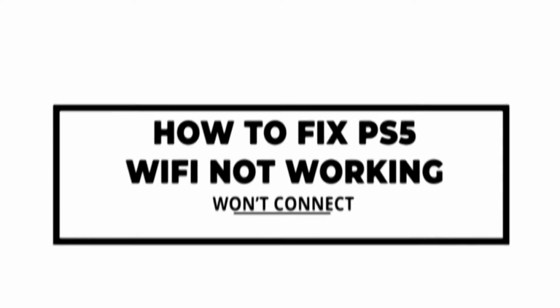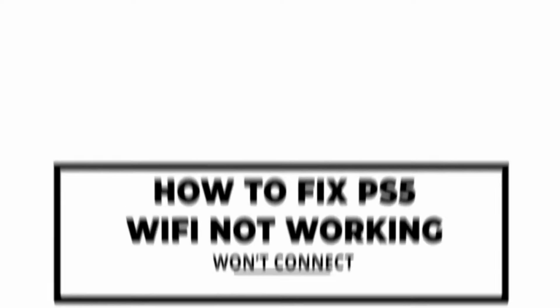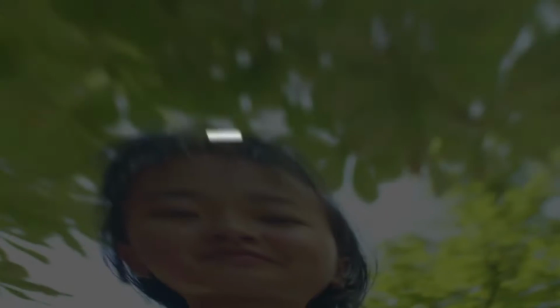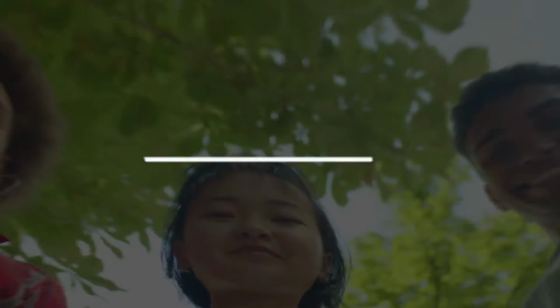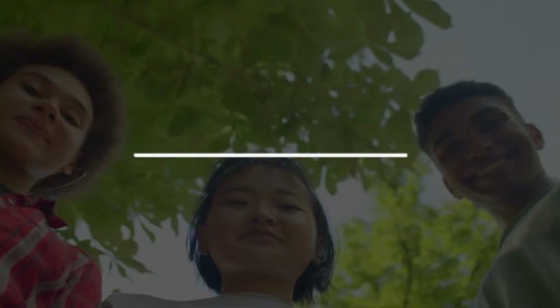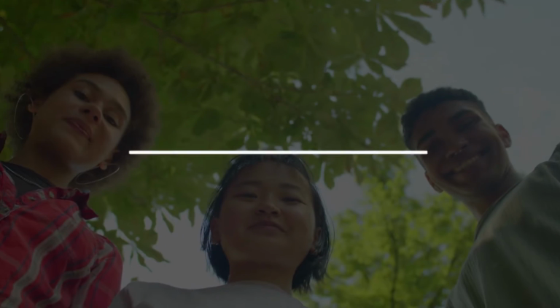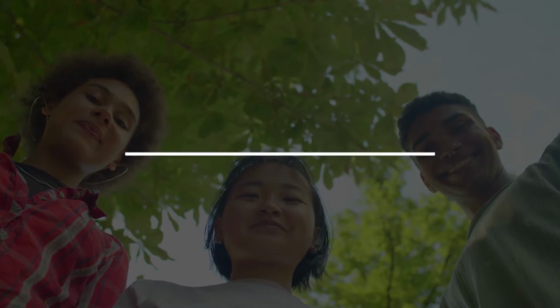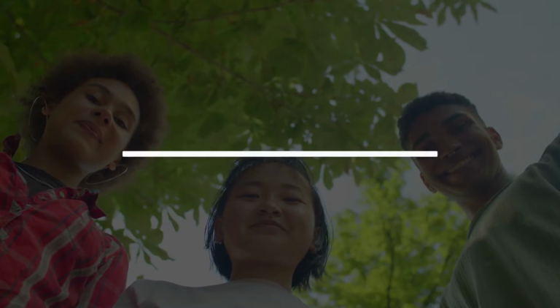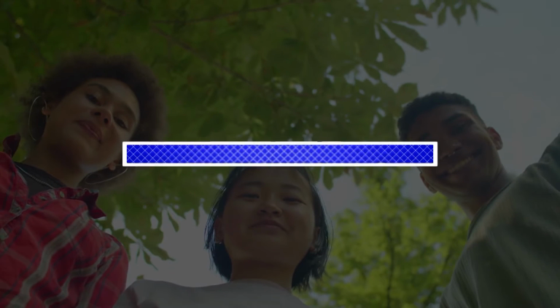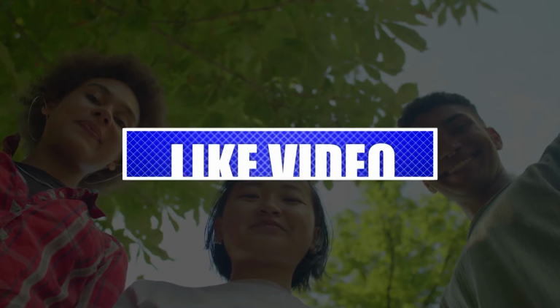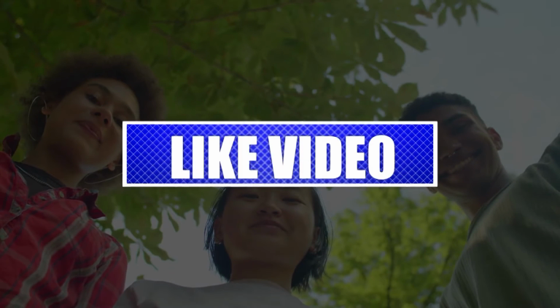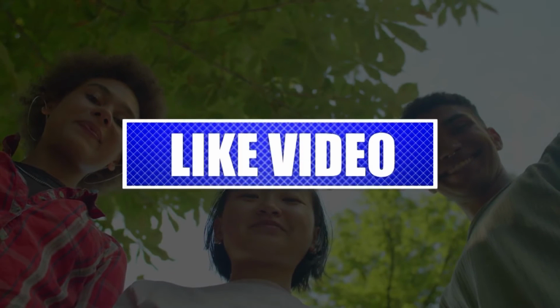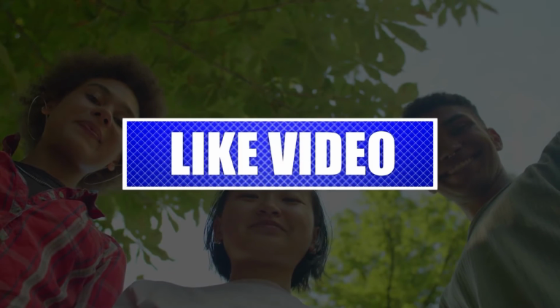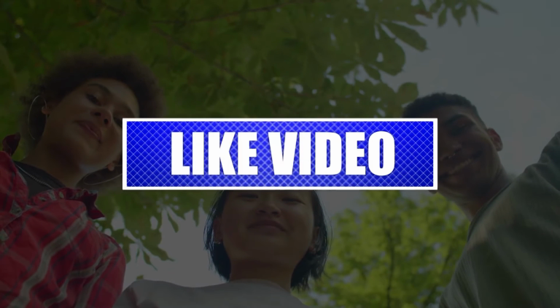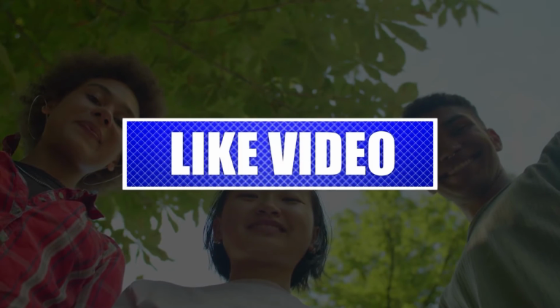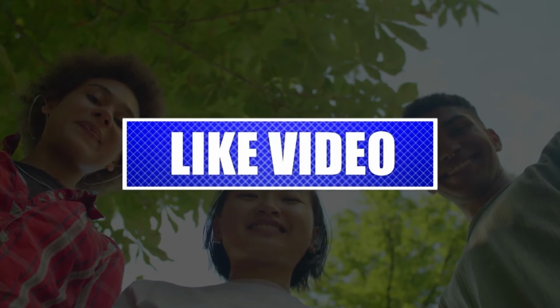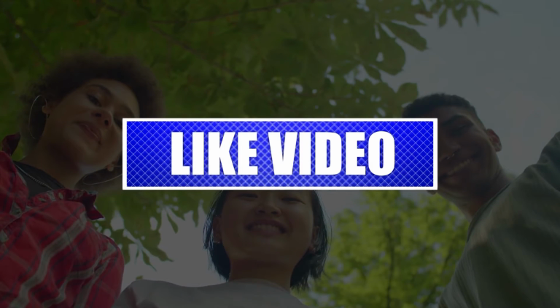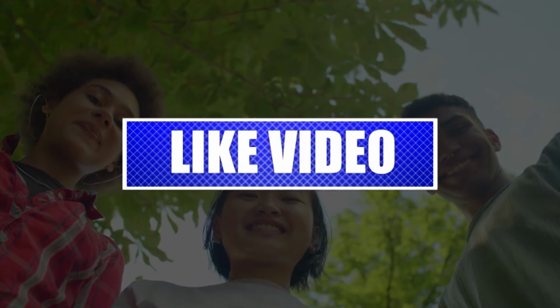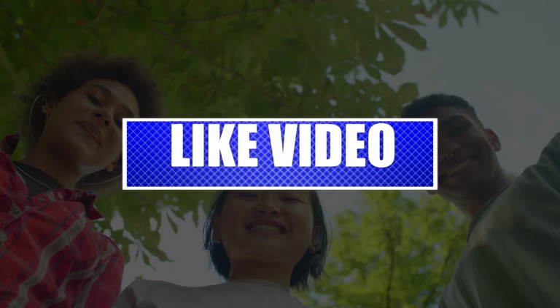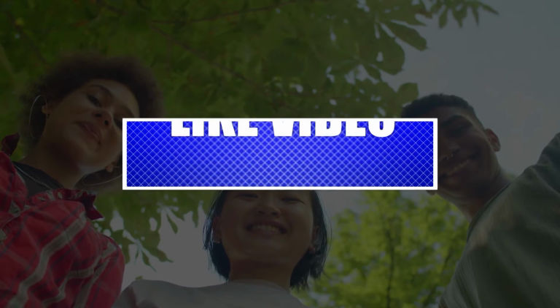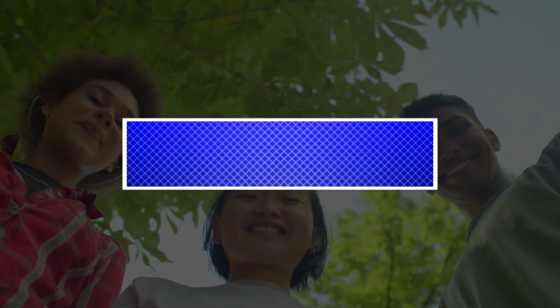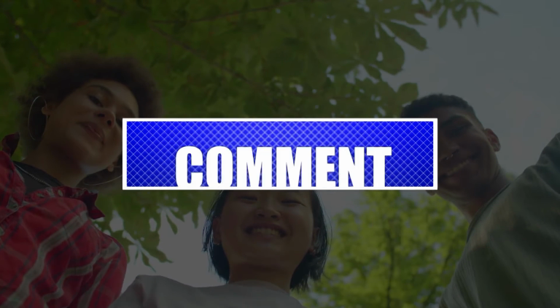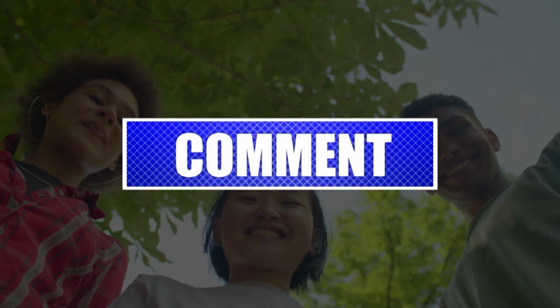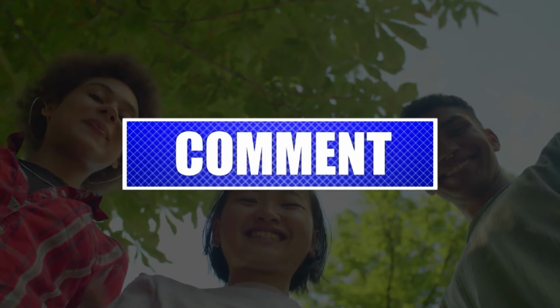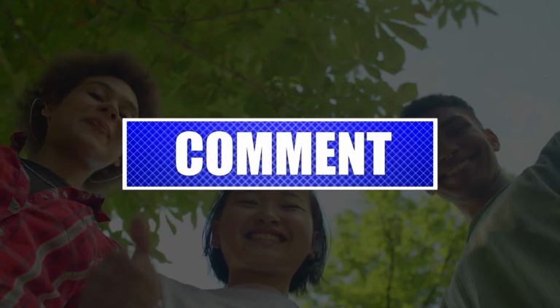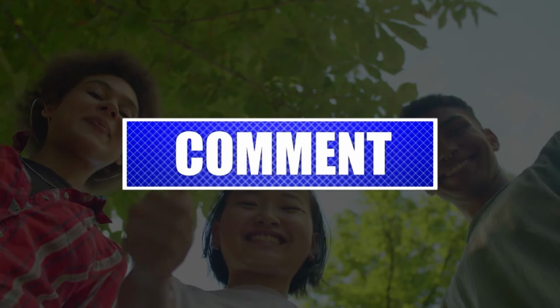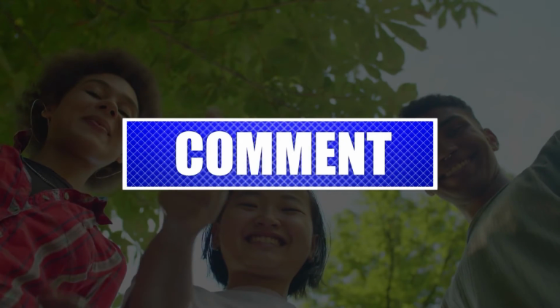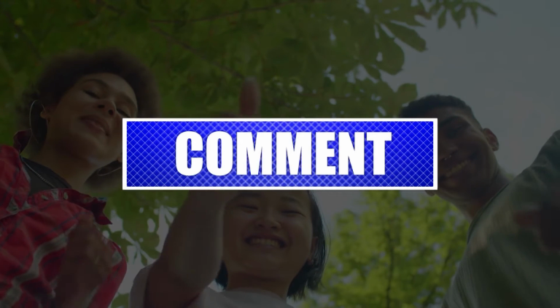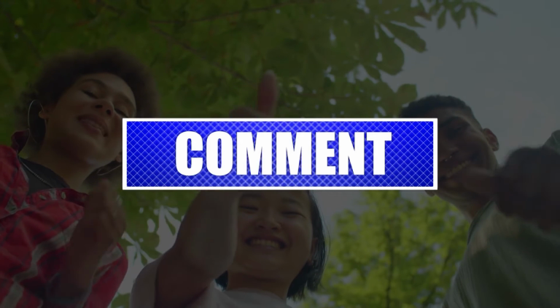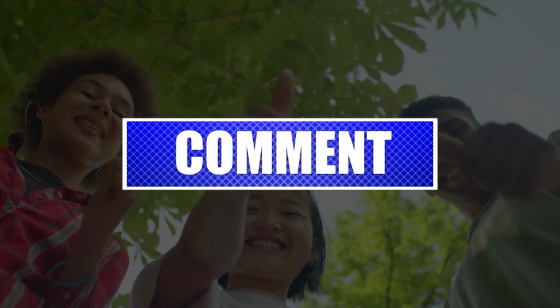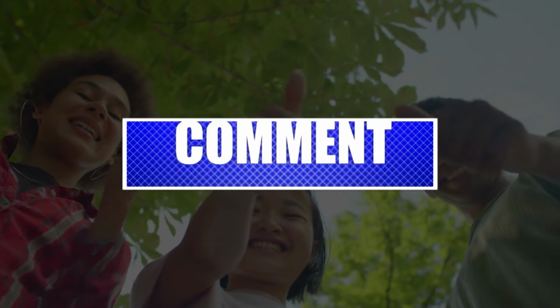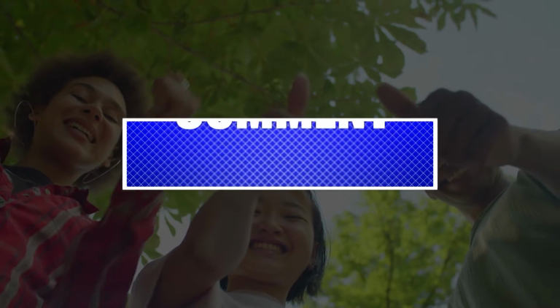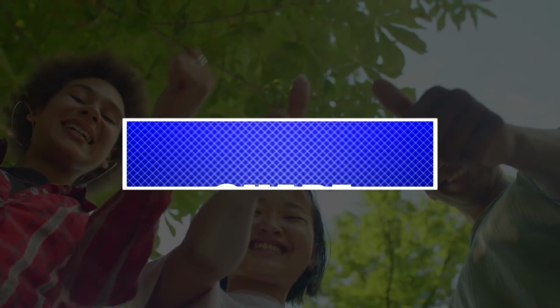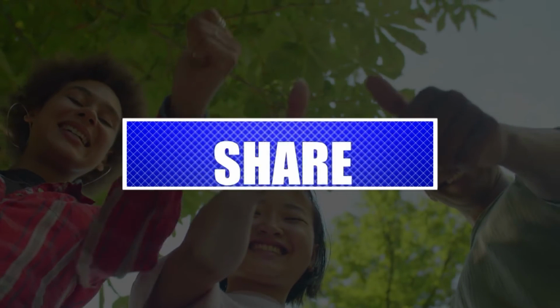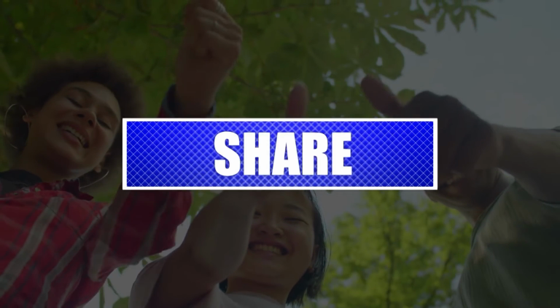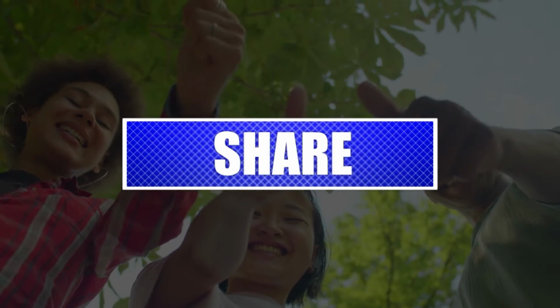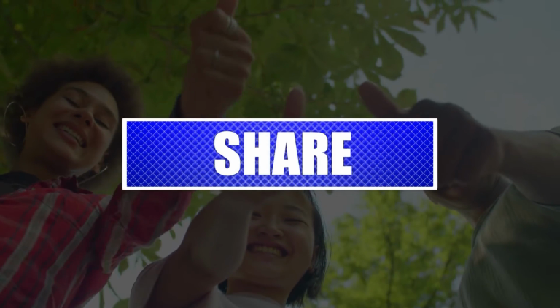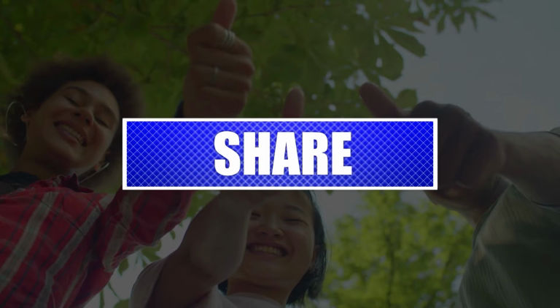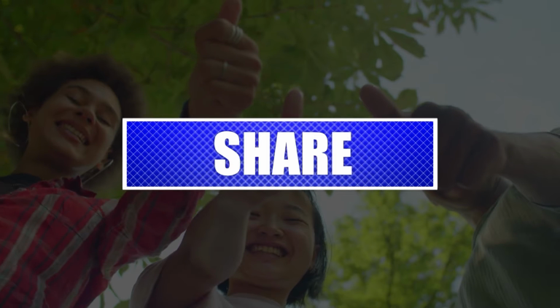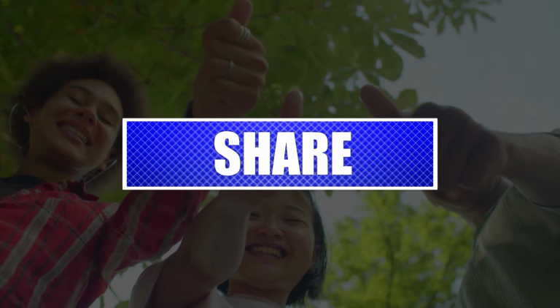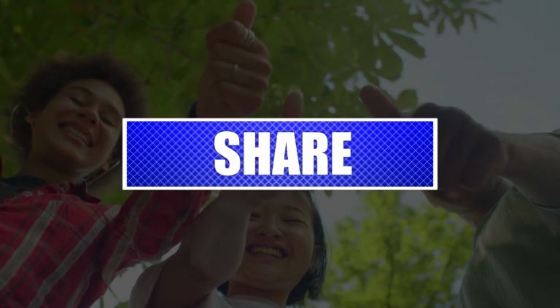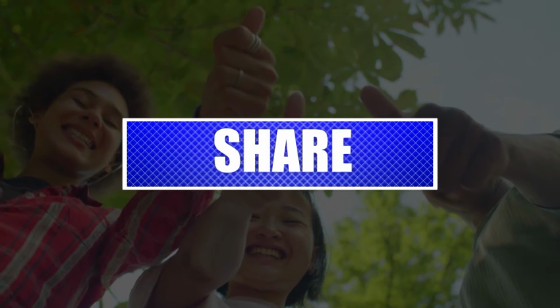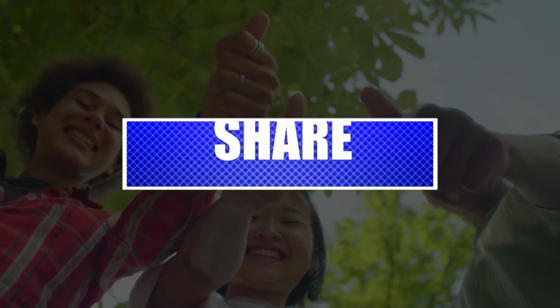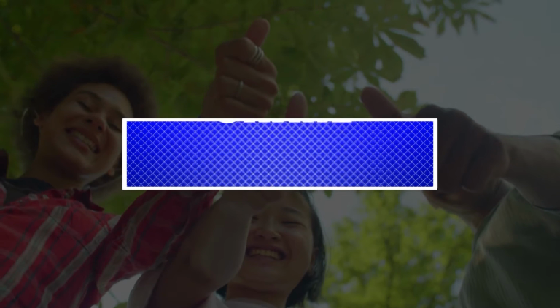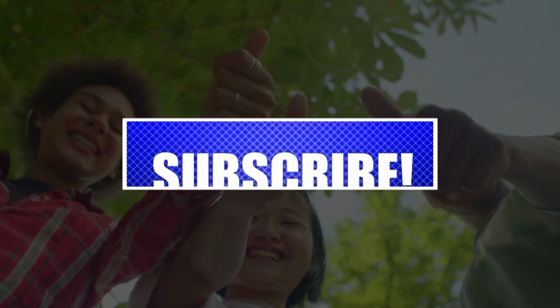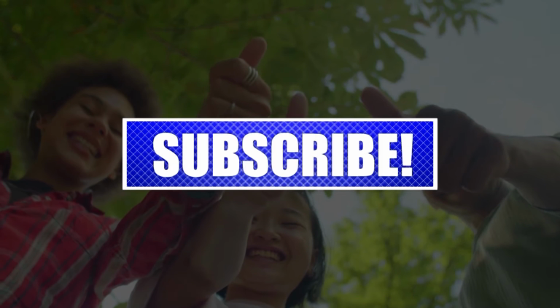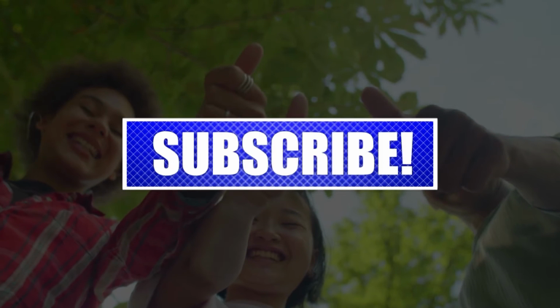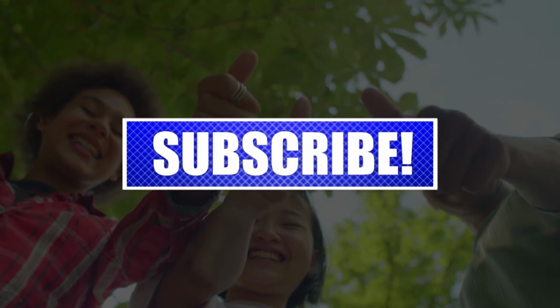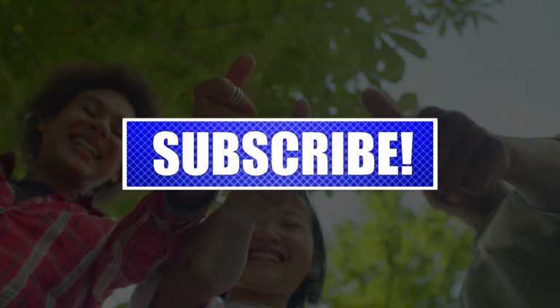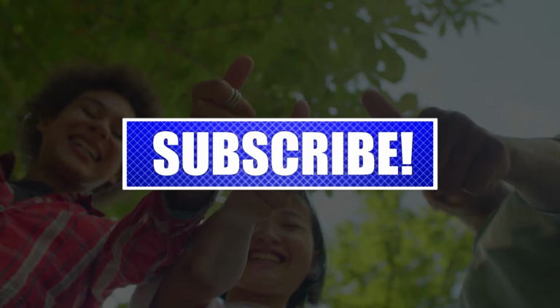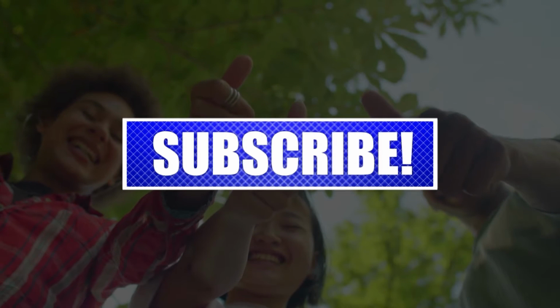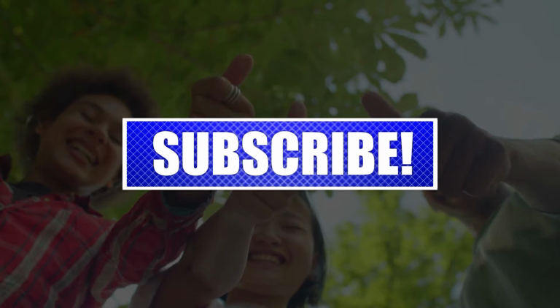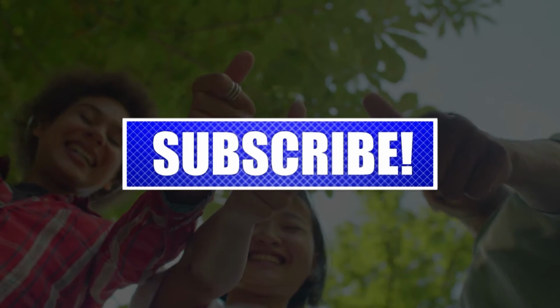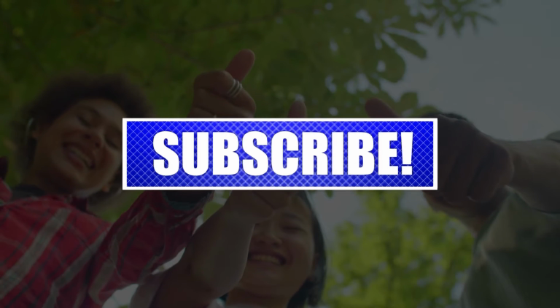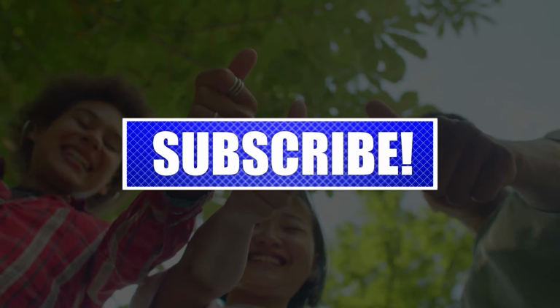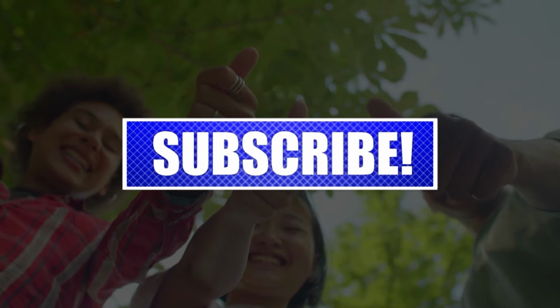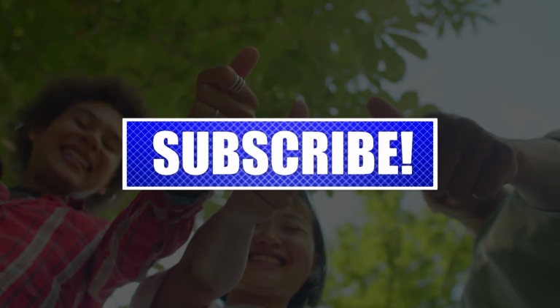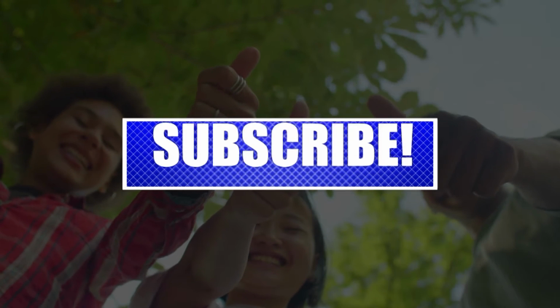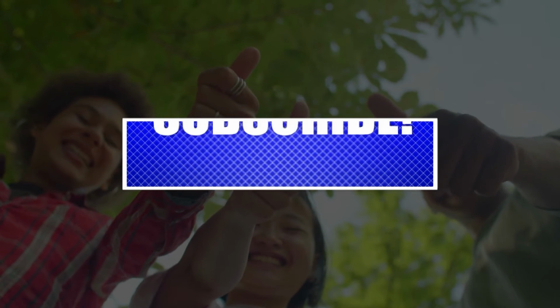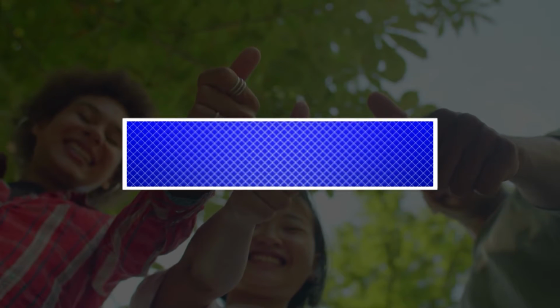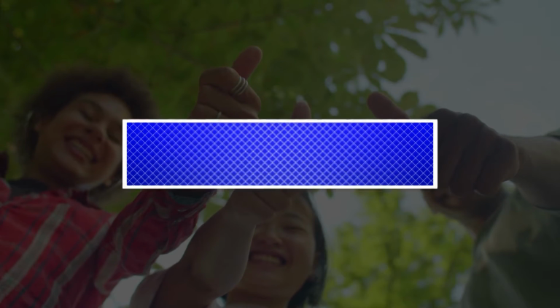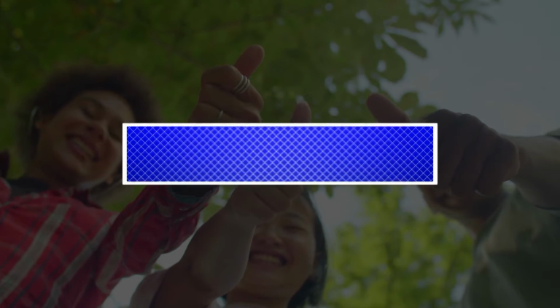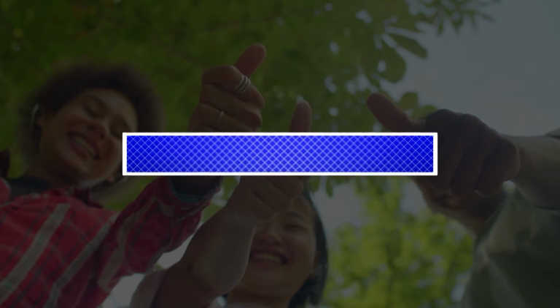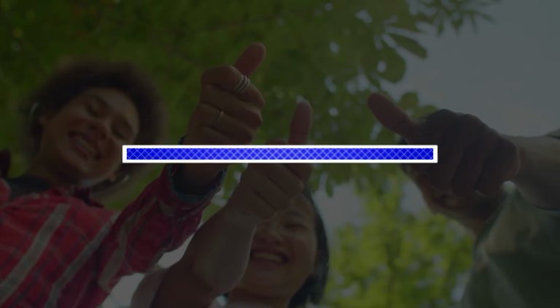By the way, please like and share our videos to help those who might have the same issues so that we can help them too. Once you're done, then let's begin.